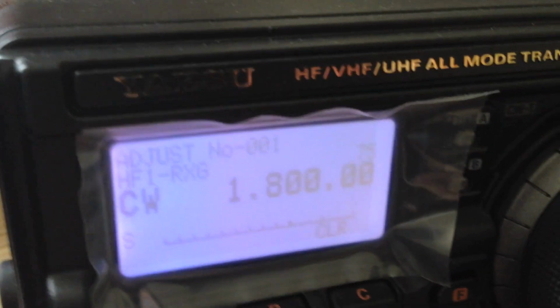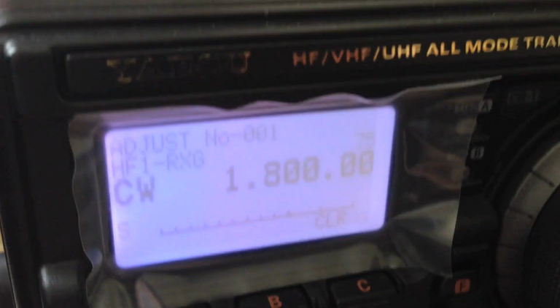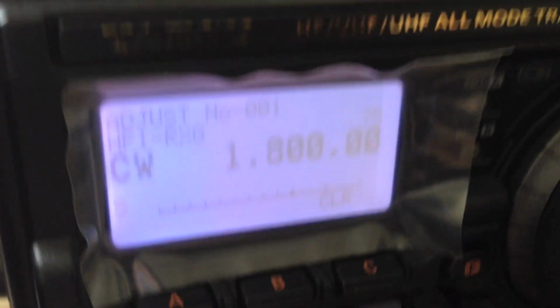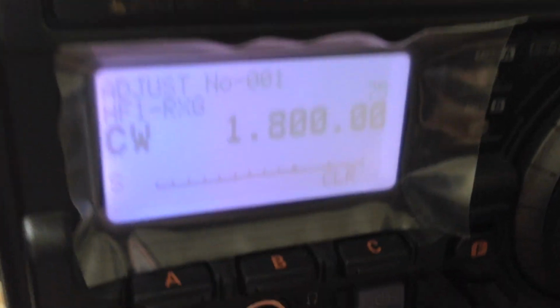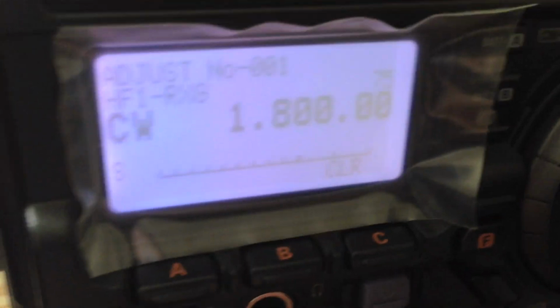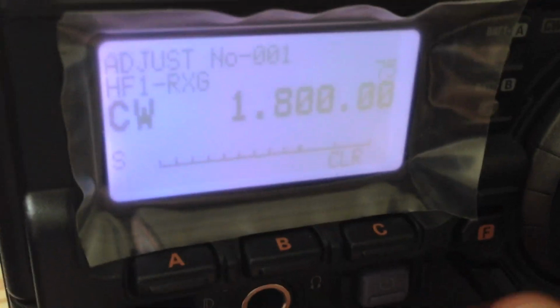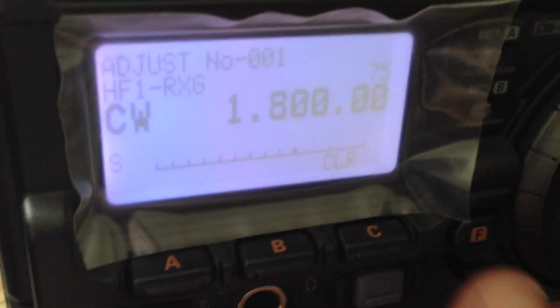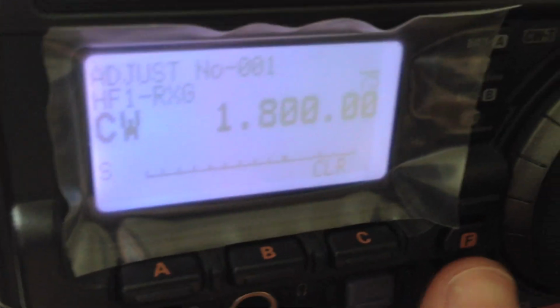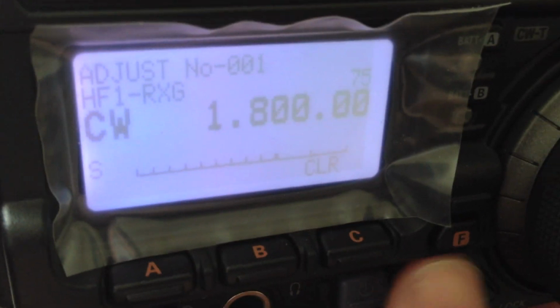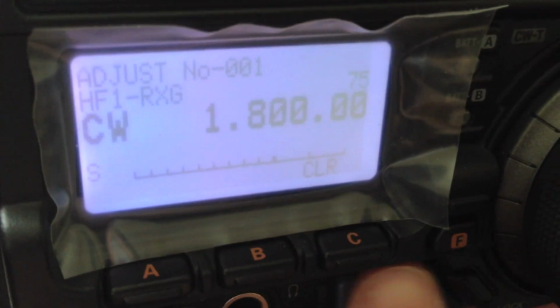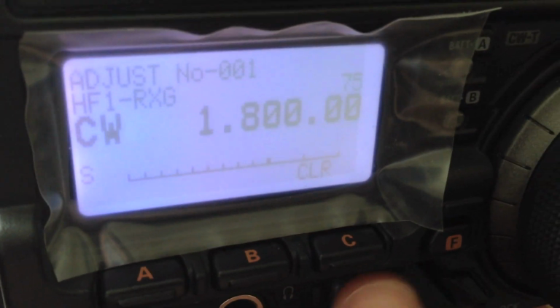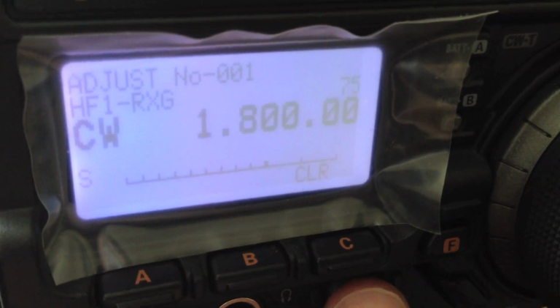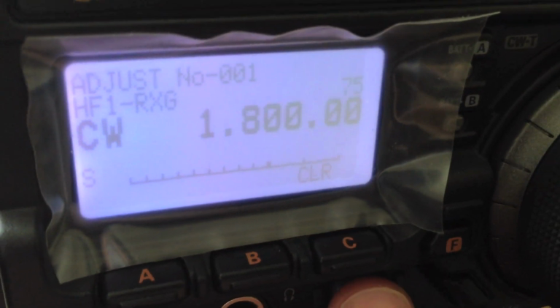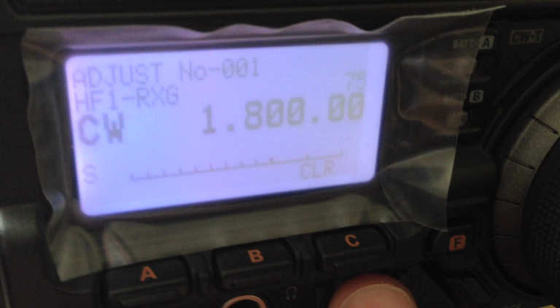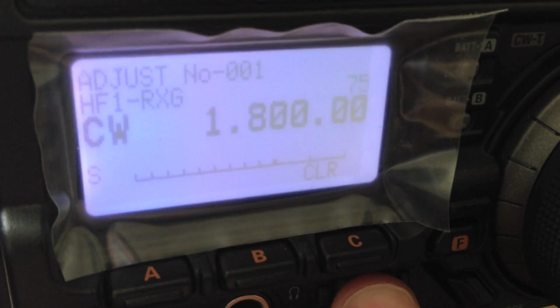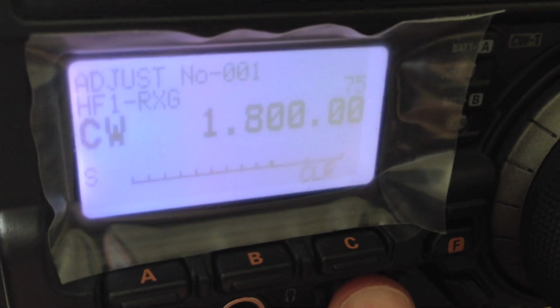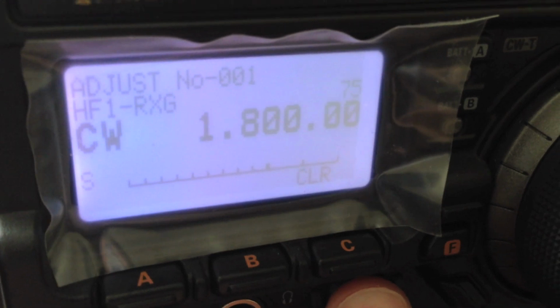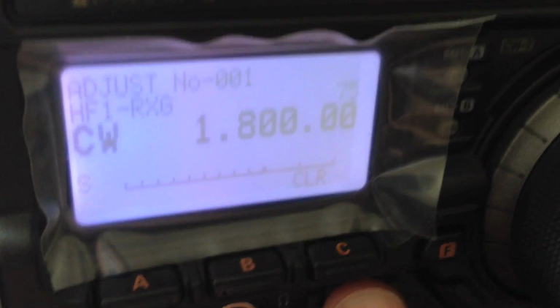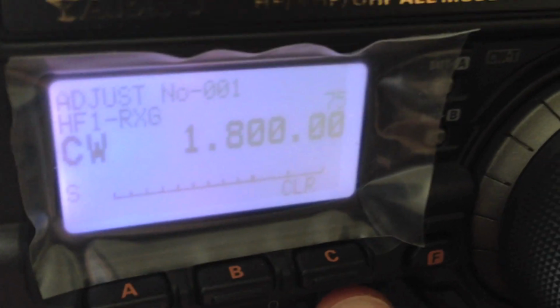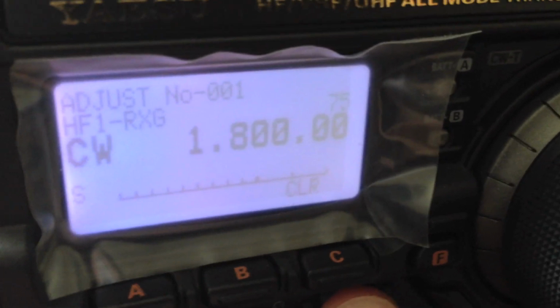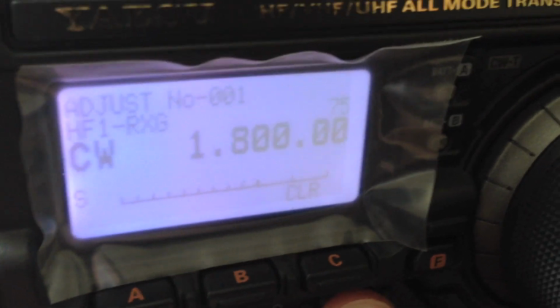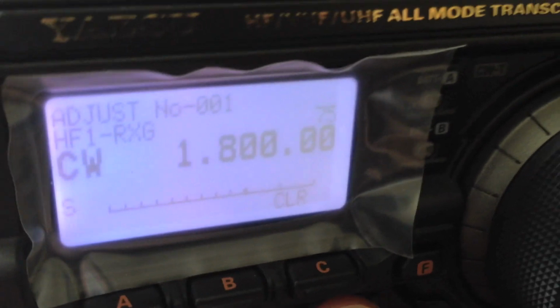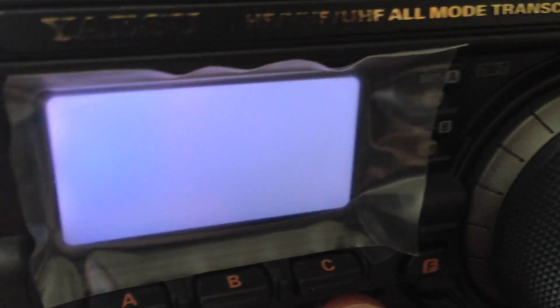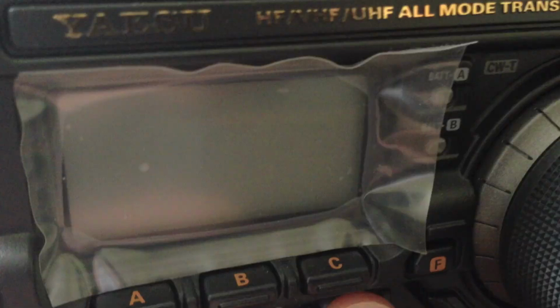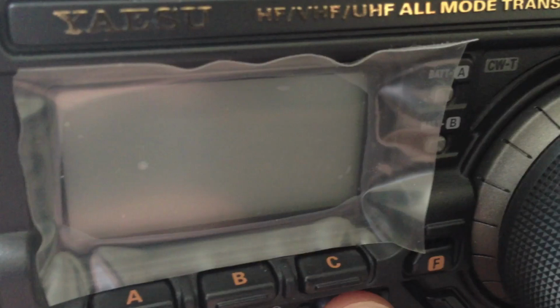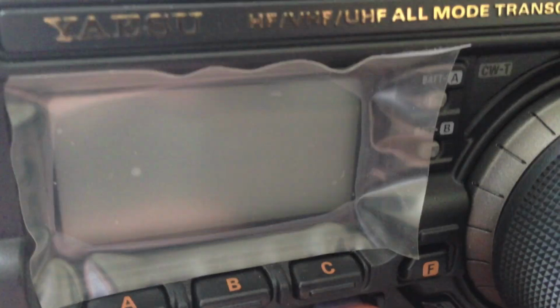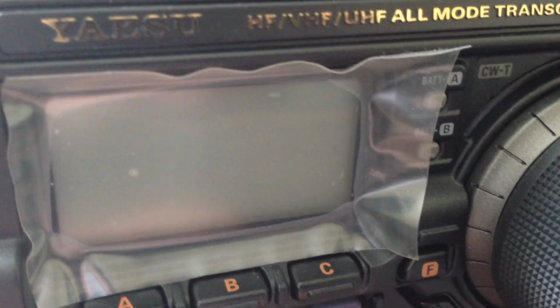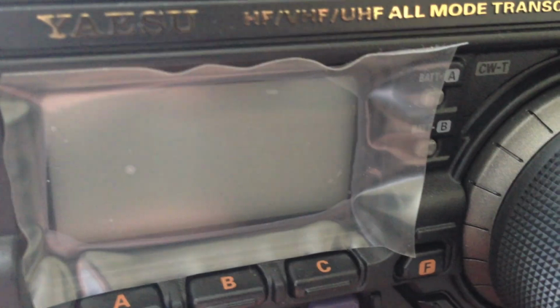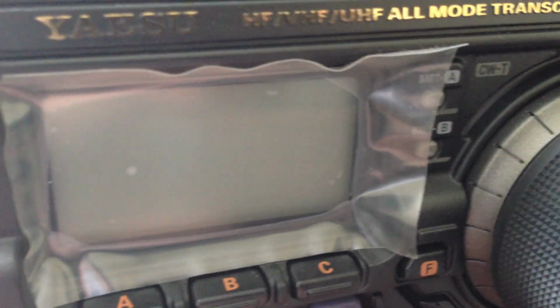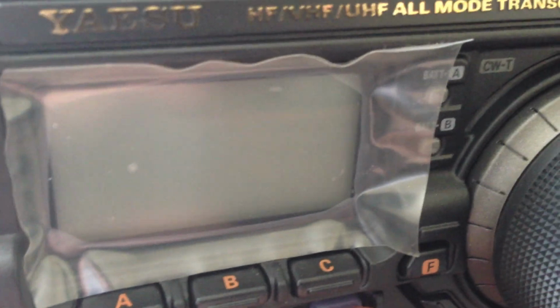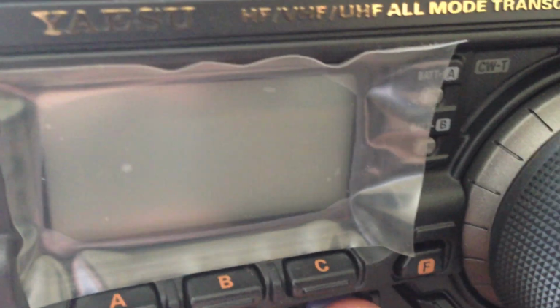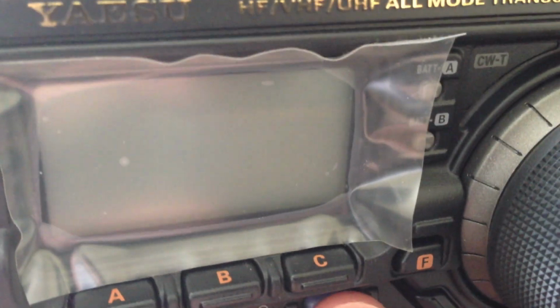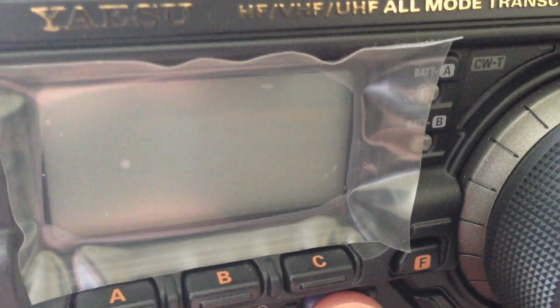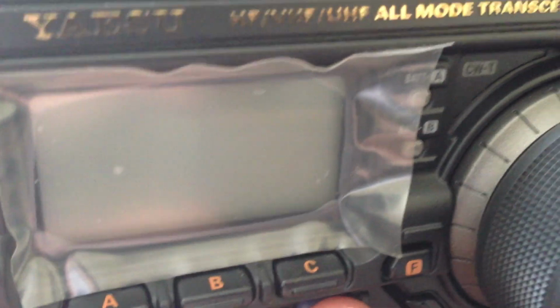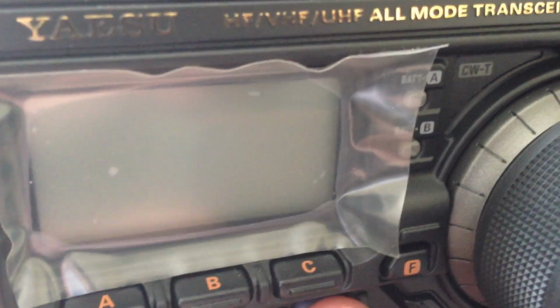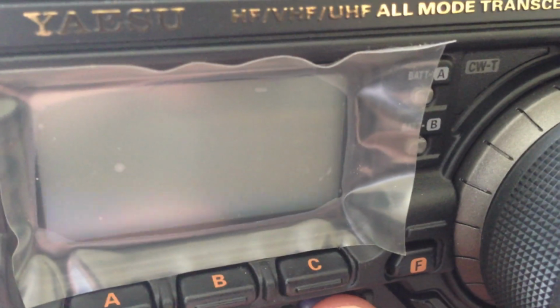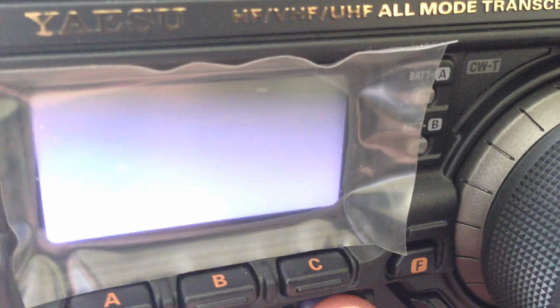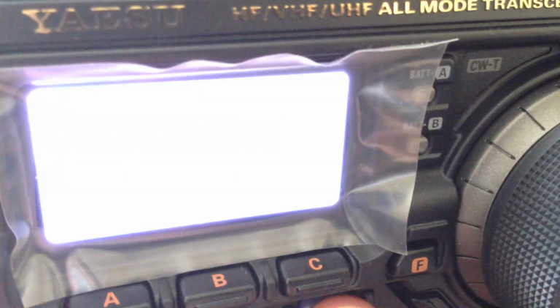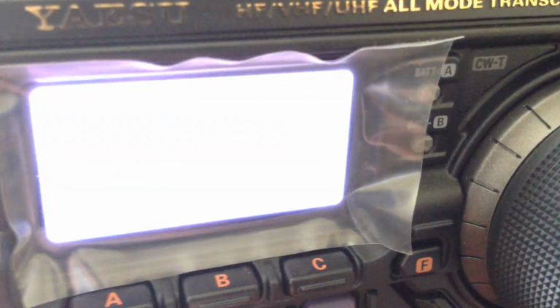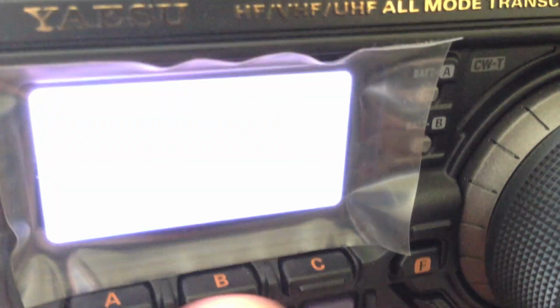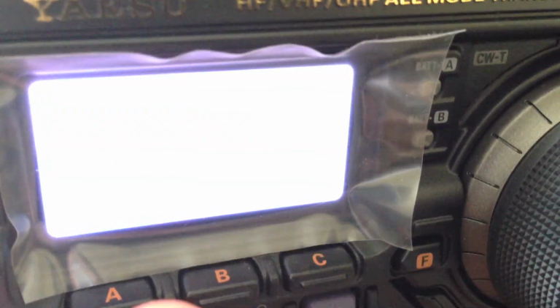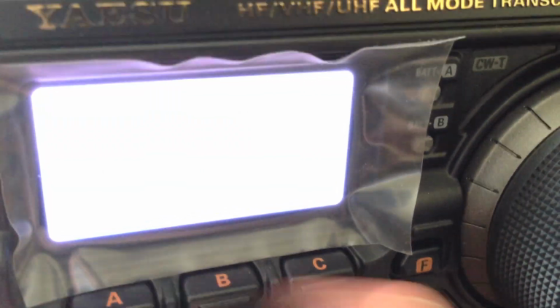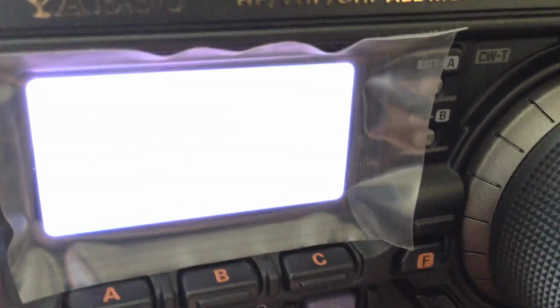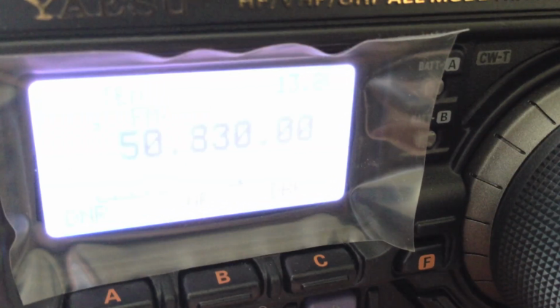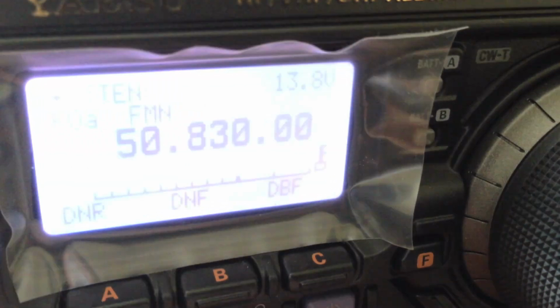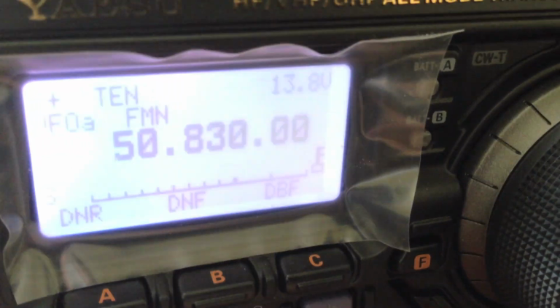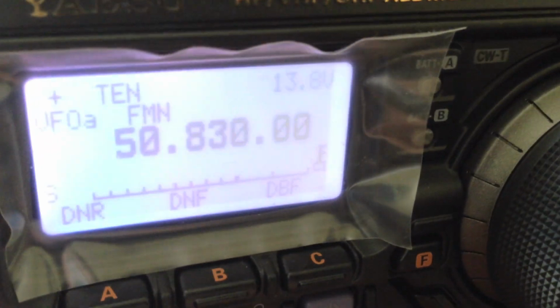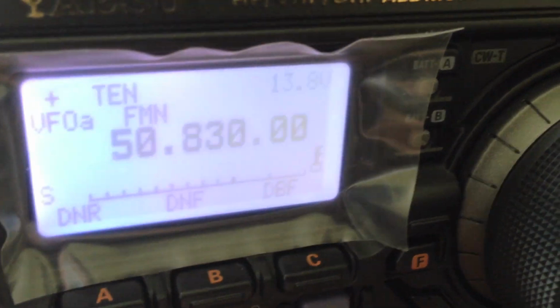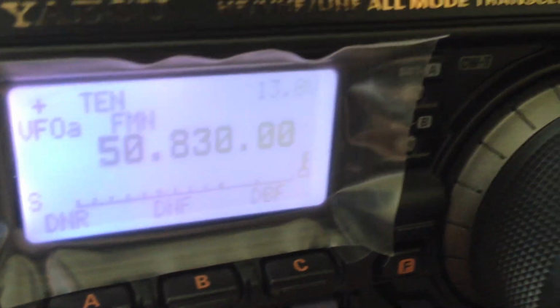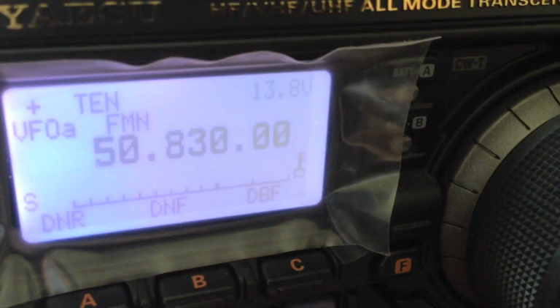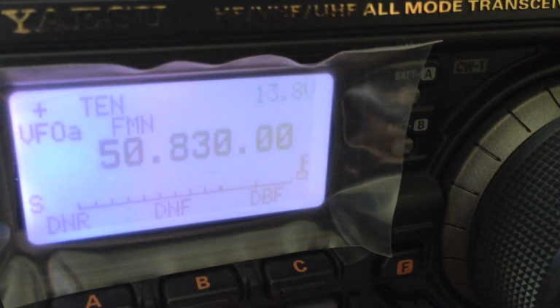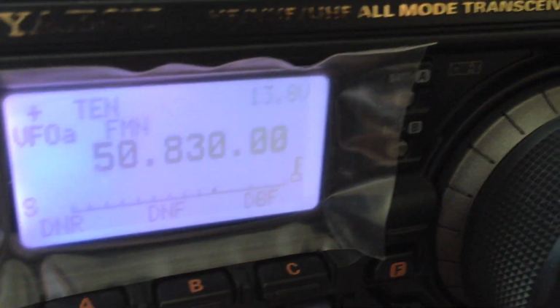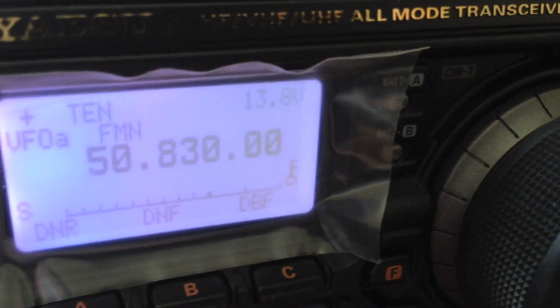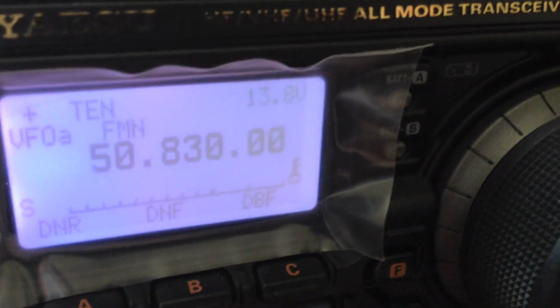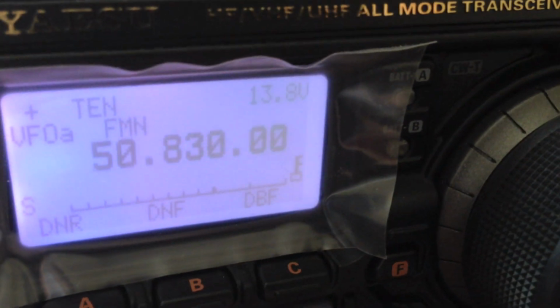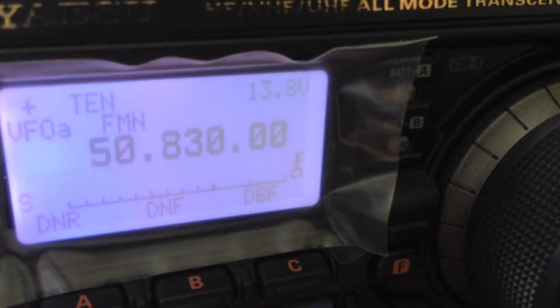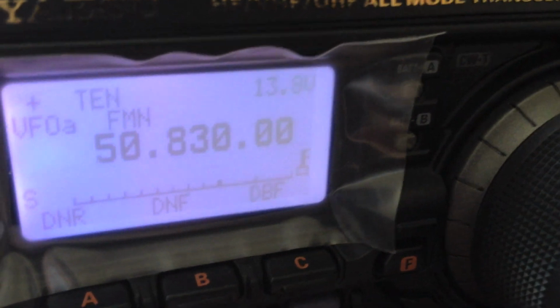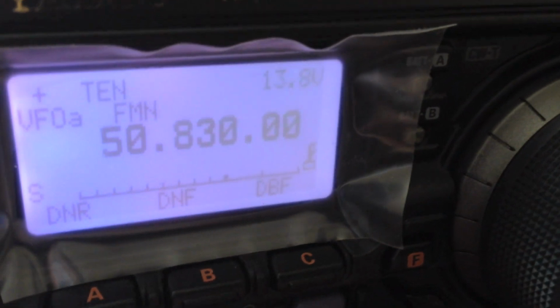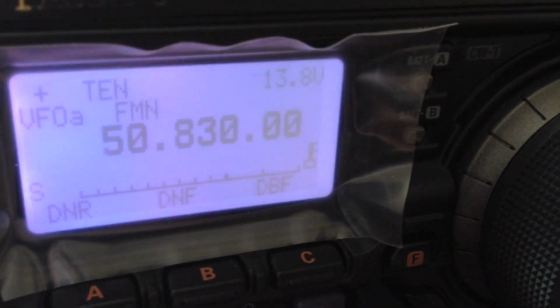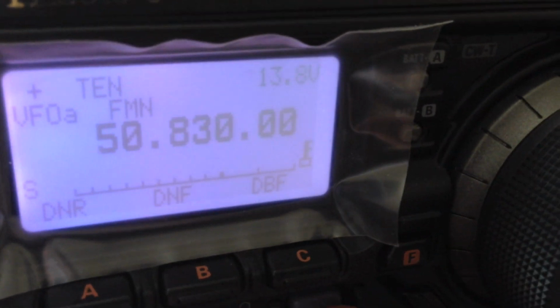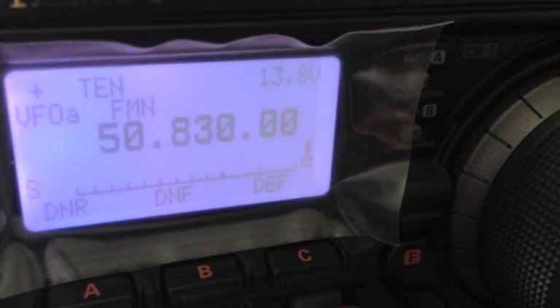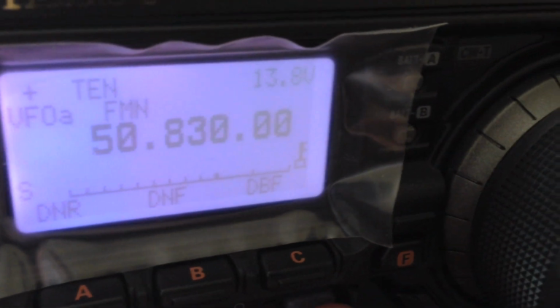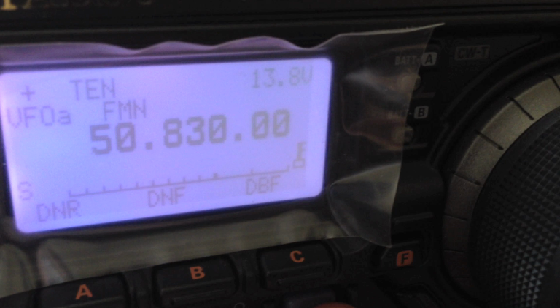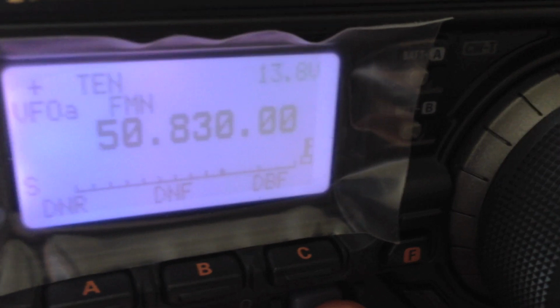To come out of the menu, you simply switch the radio off, then switch it back on without holding any of the buttons down. And we're back to normal.